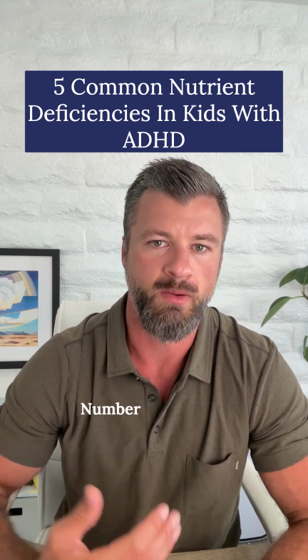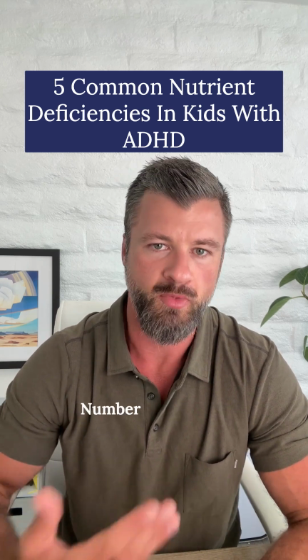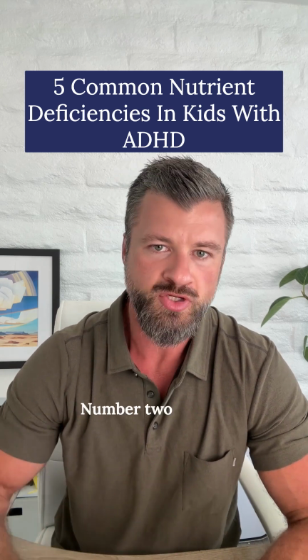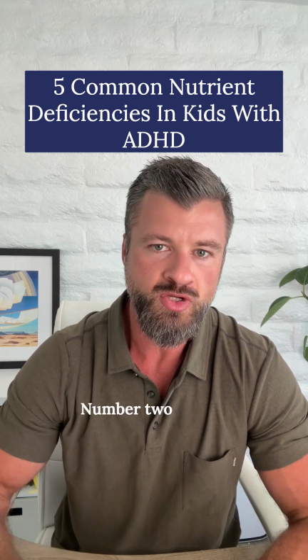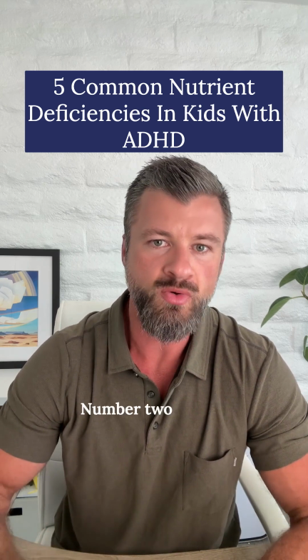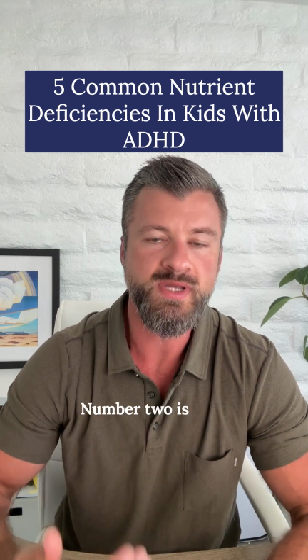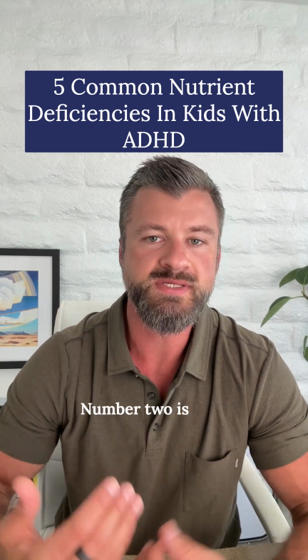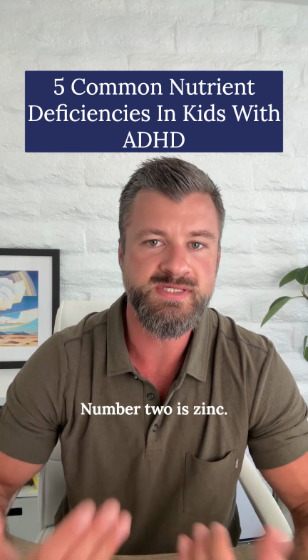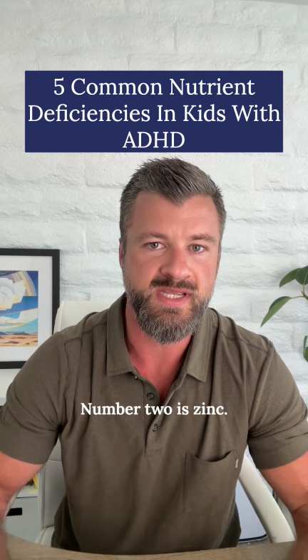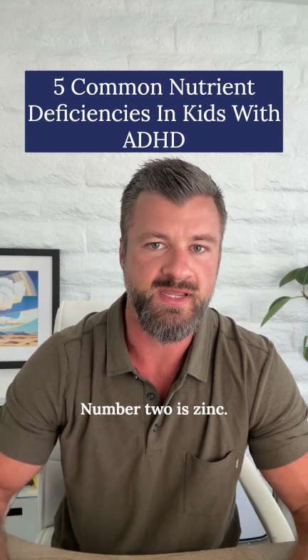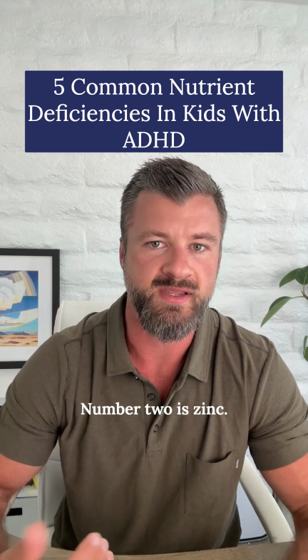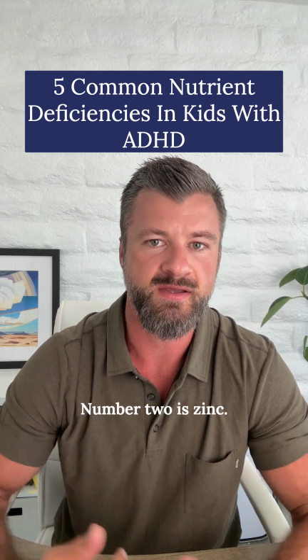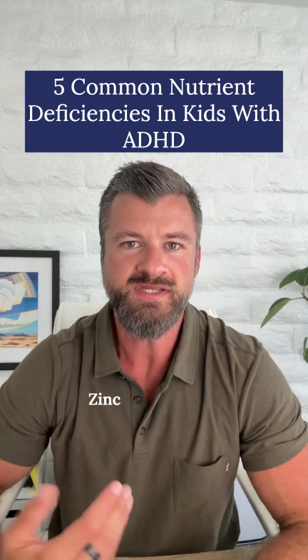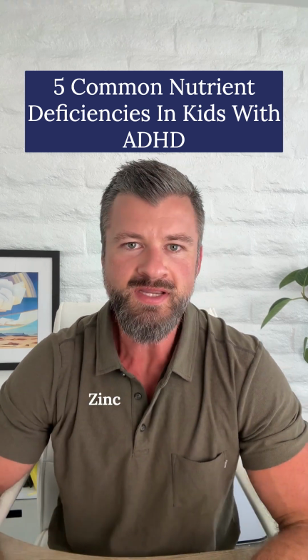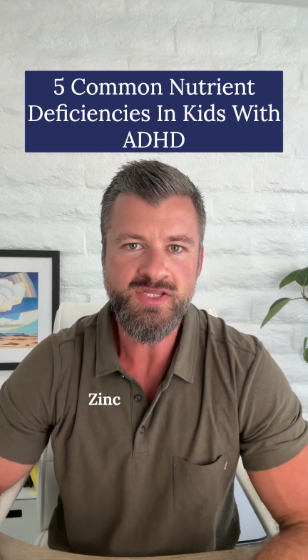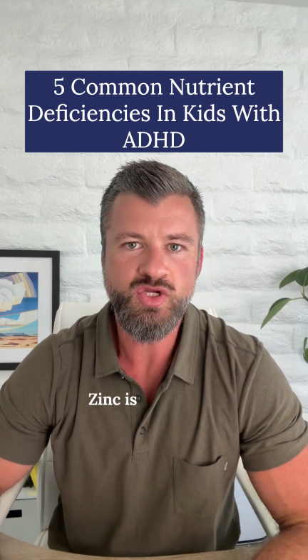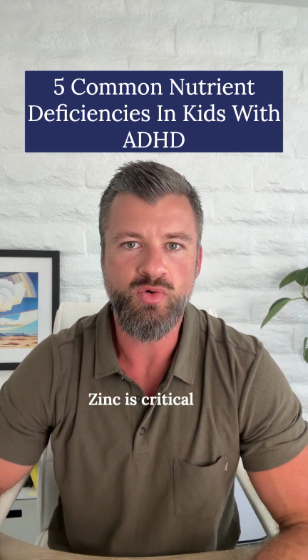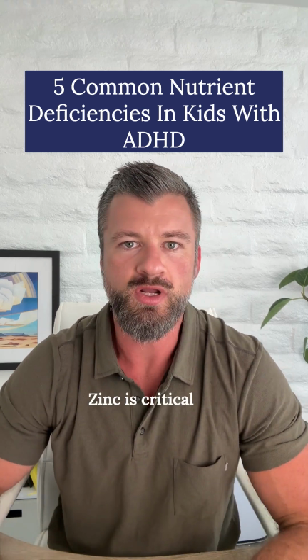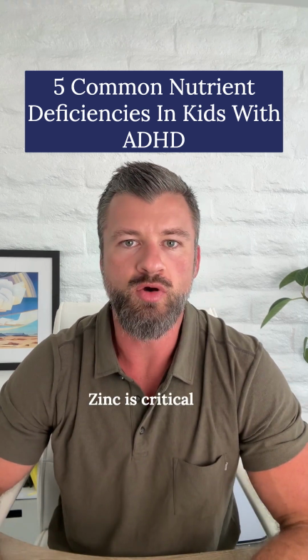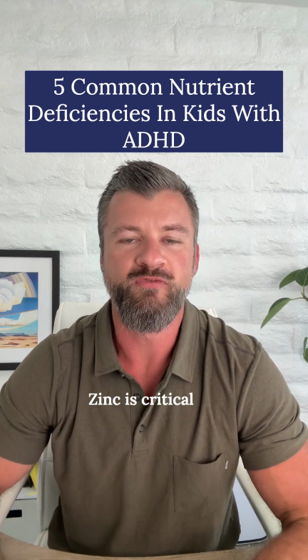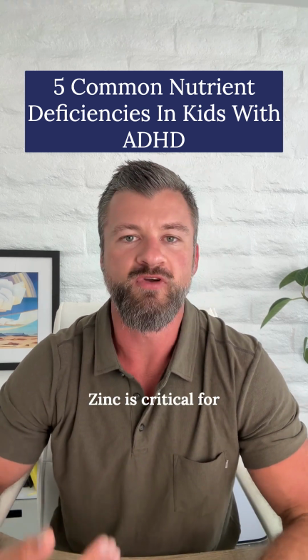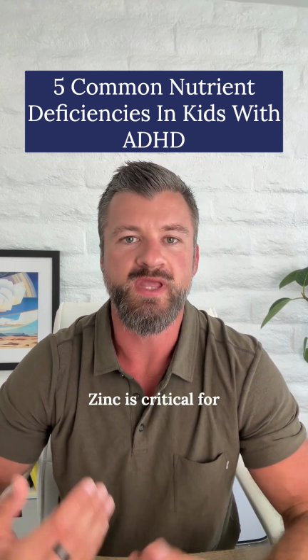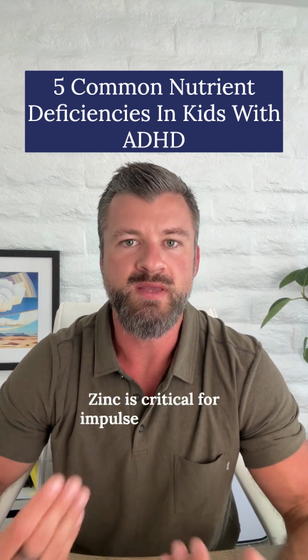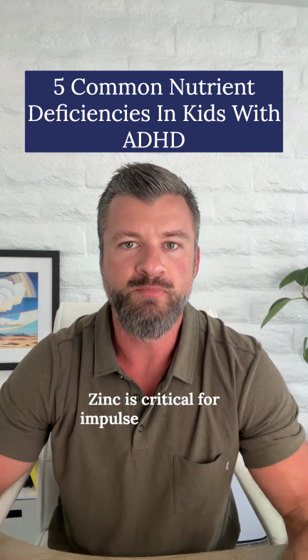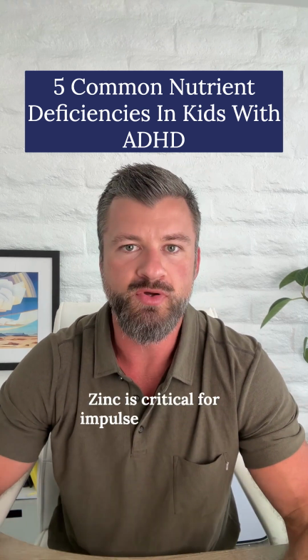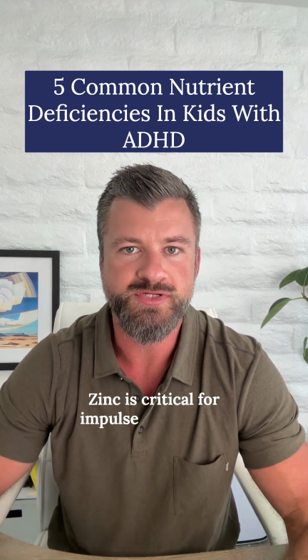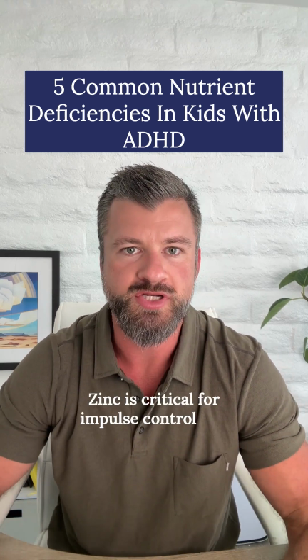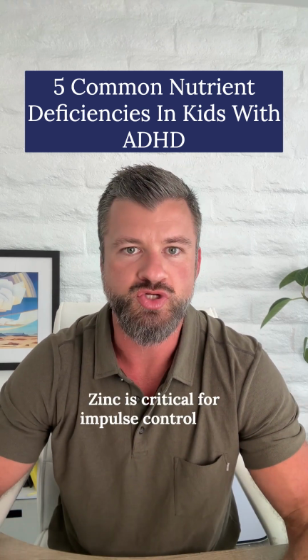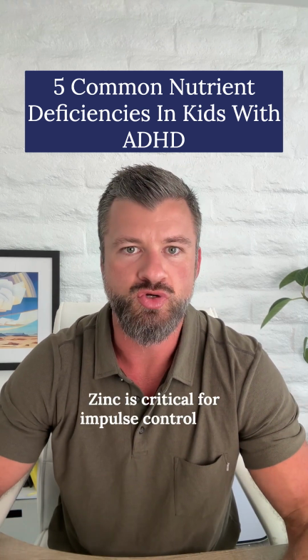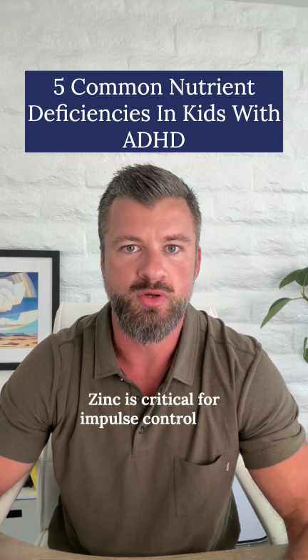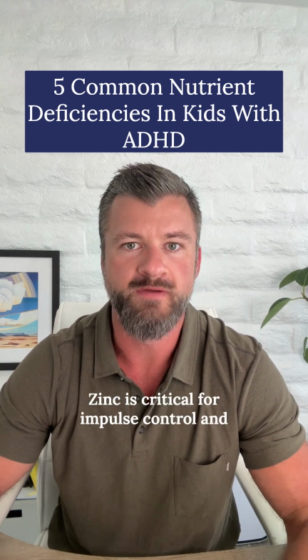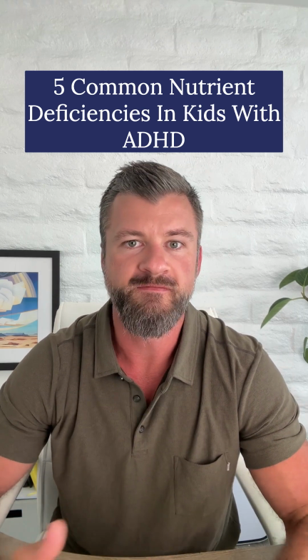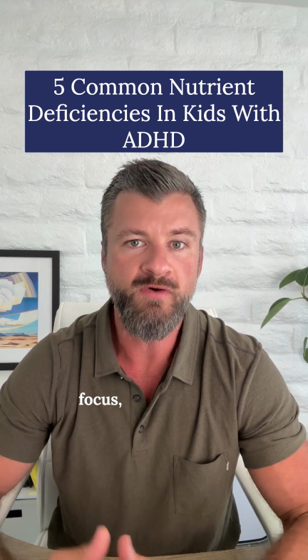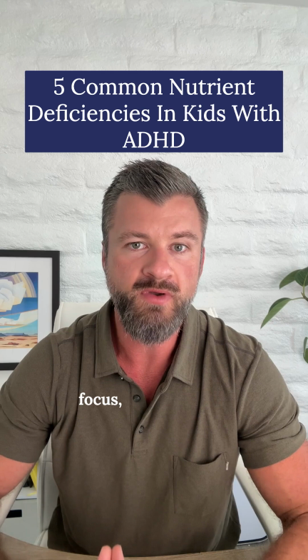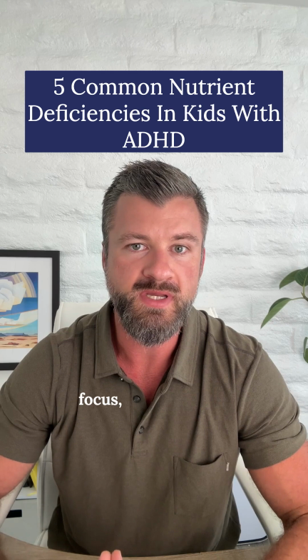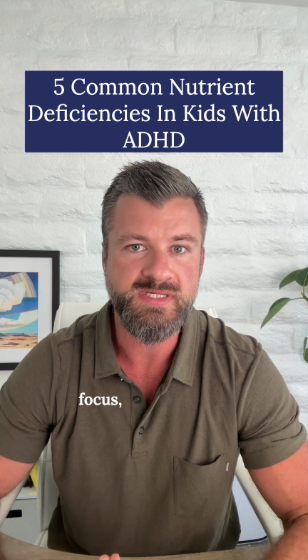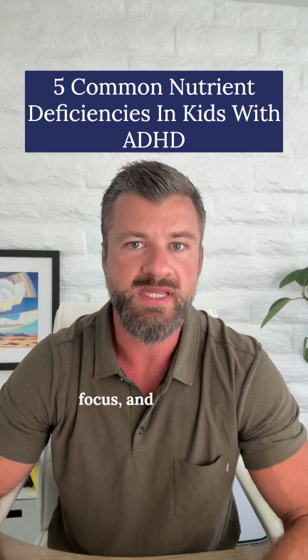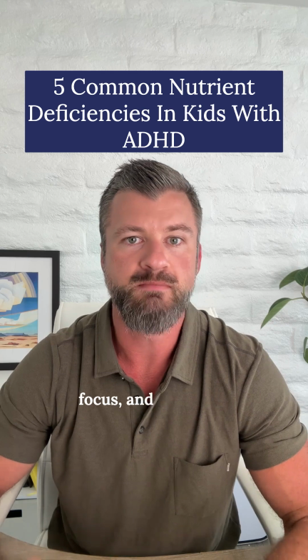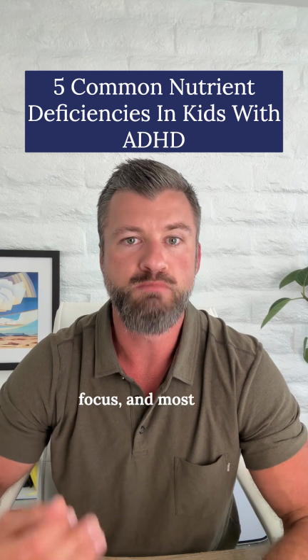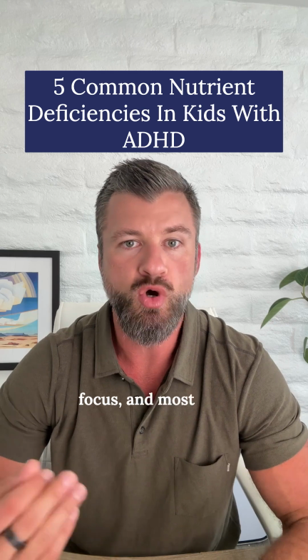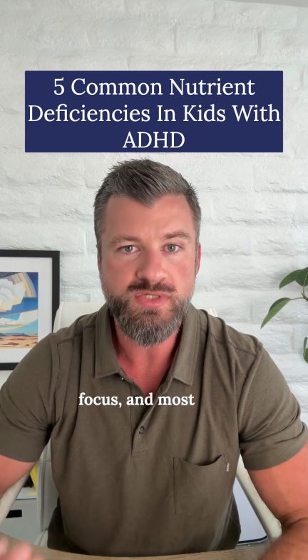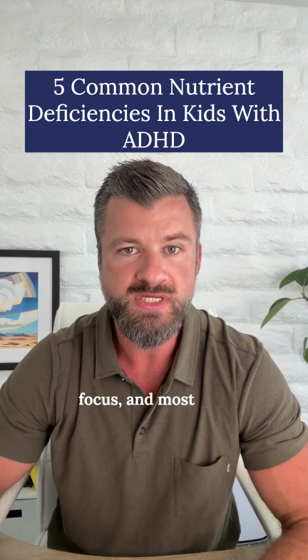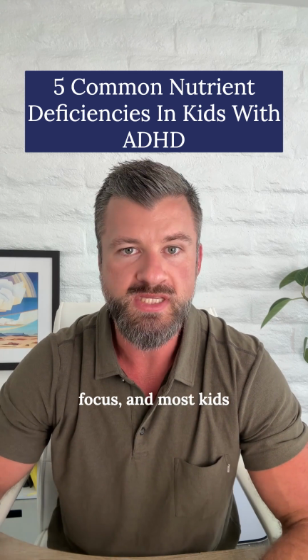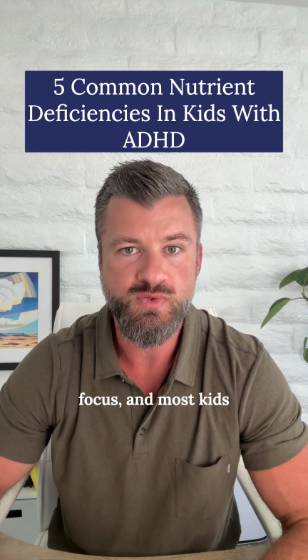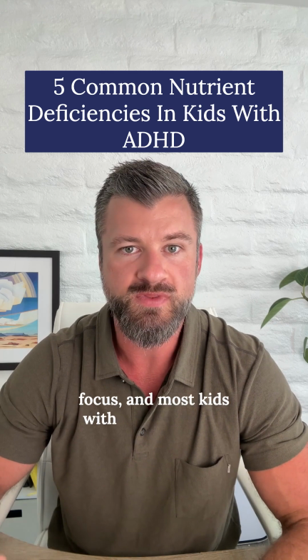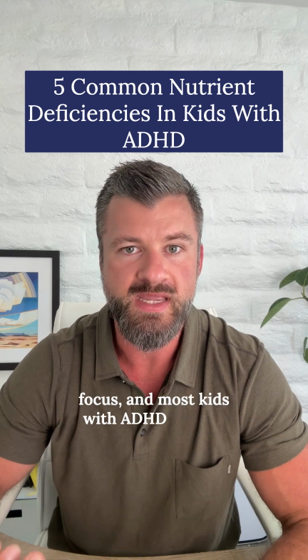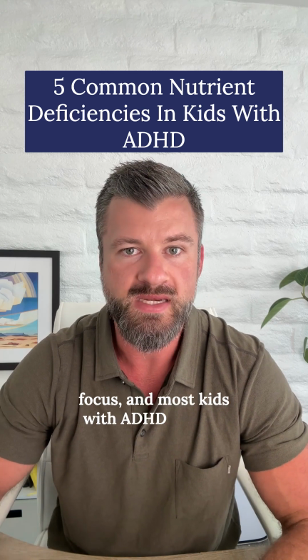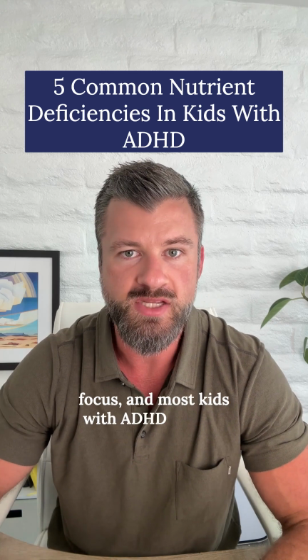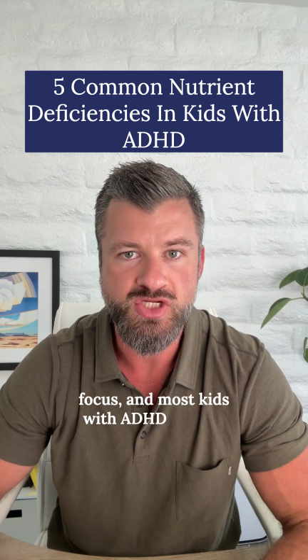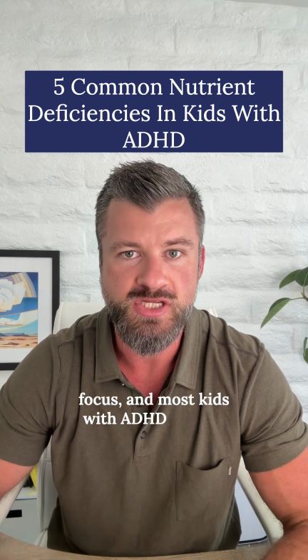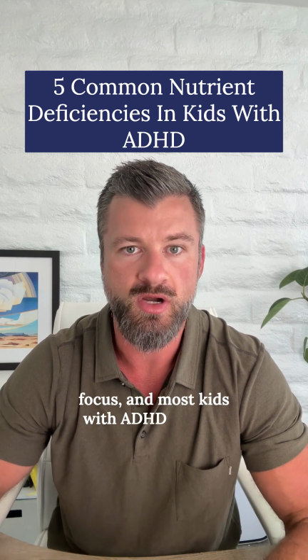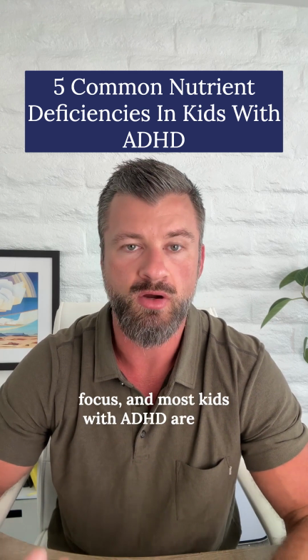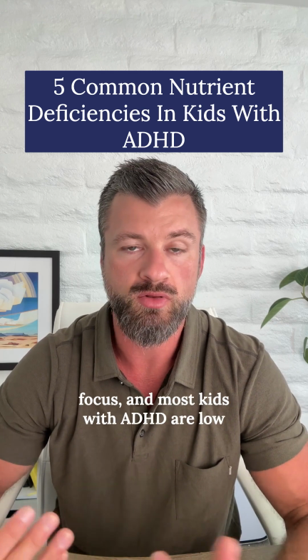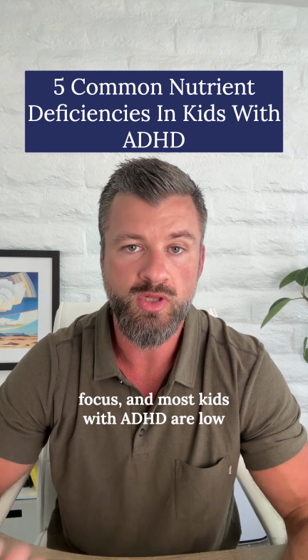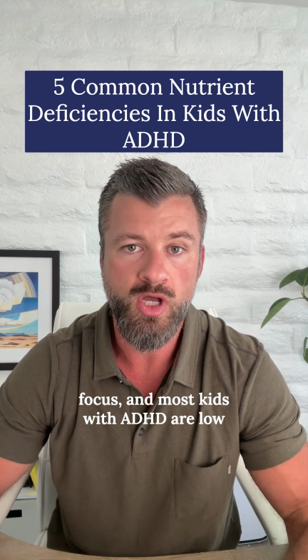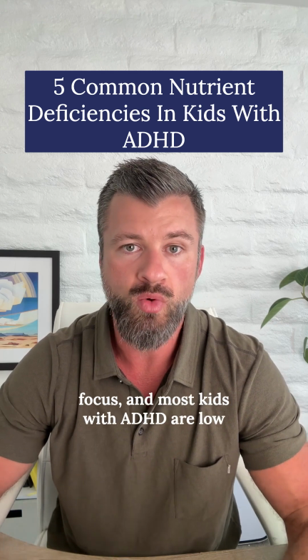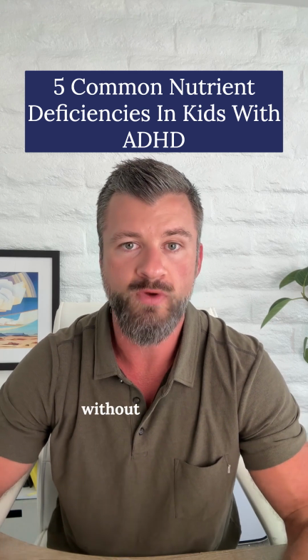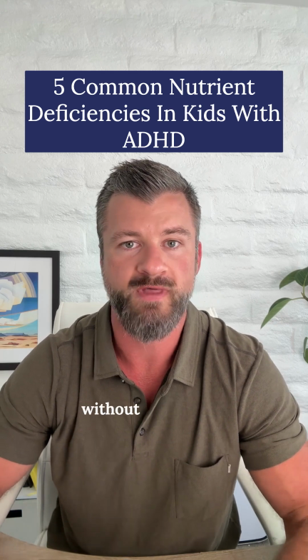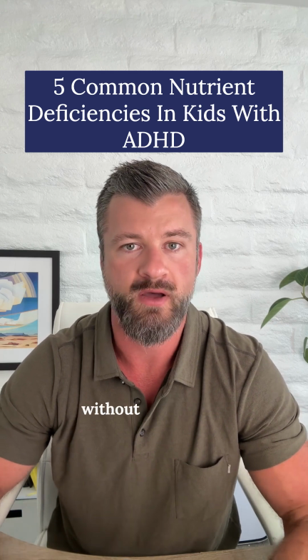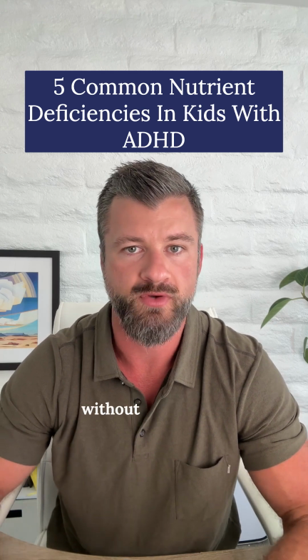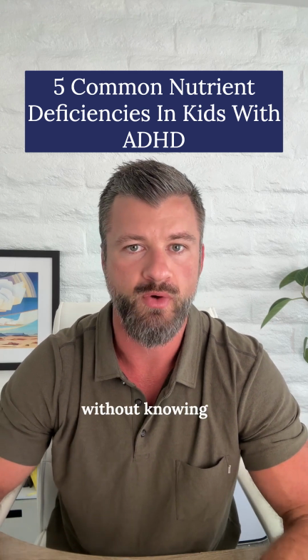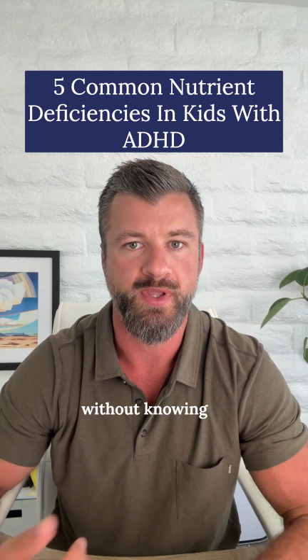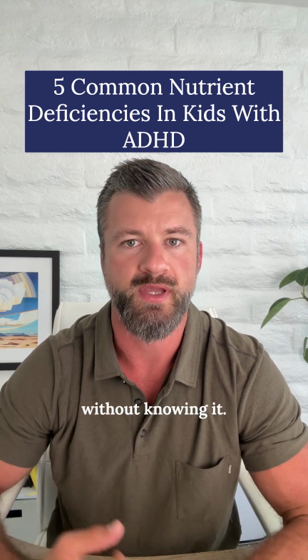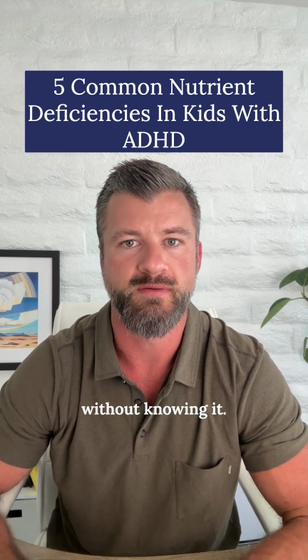Number two is zinc. Zinc is critical for impulse control and focus, and most kids with ADHD are low without knowing it.